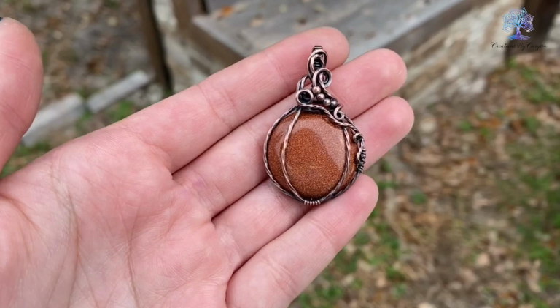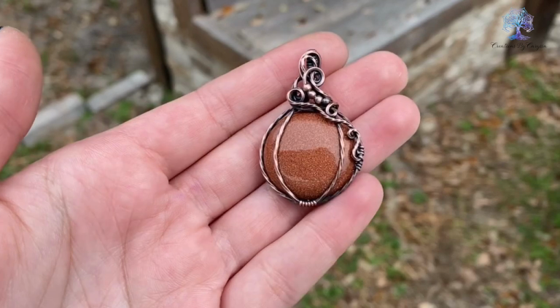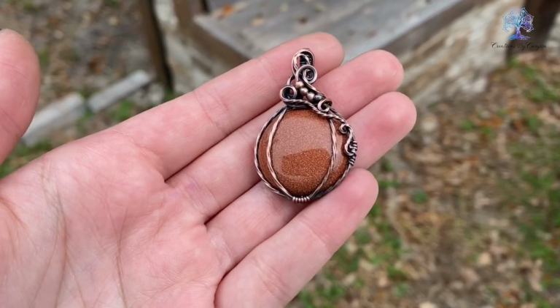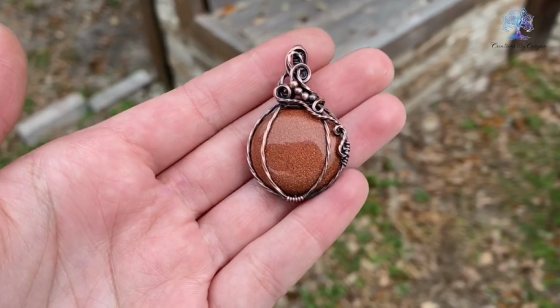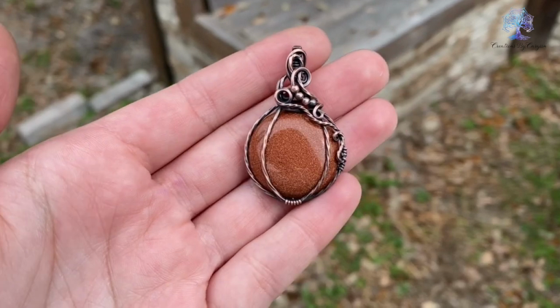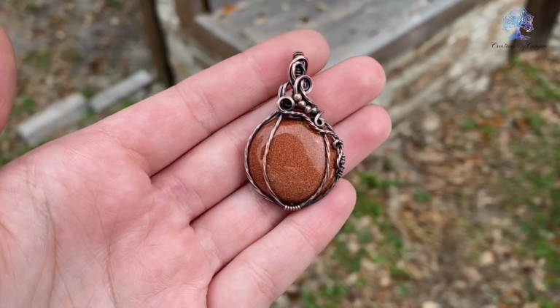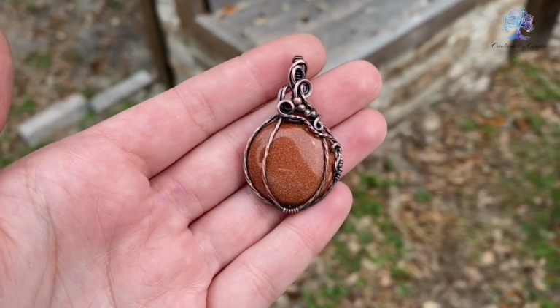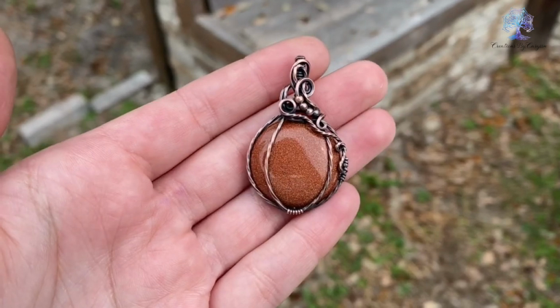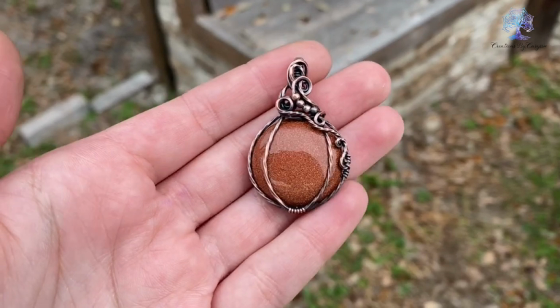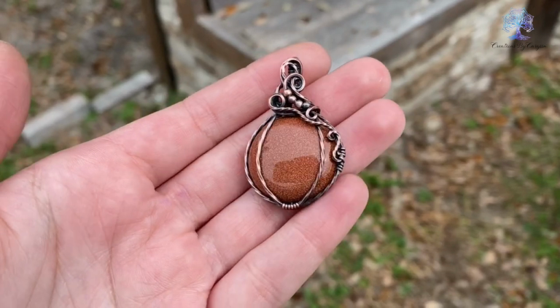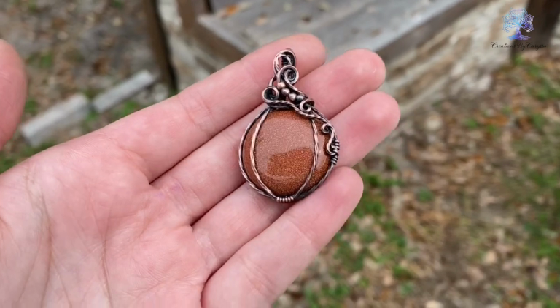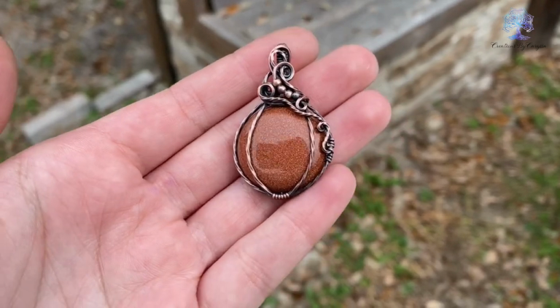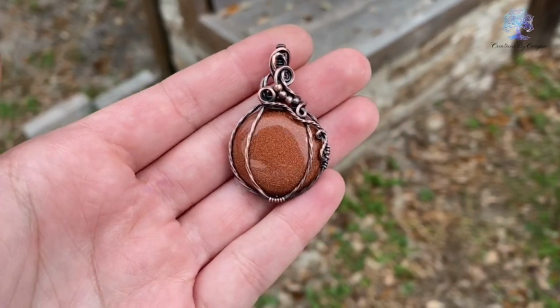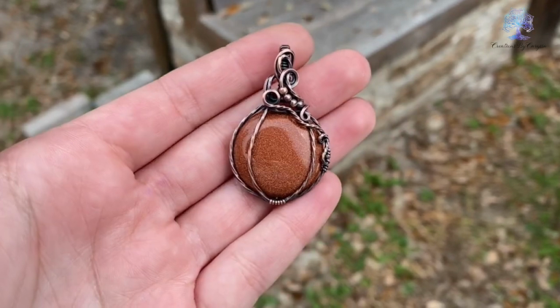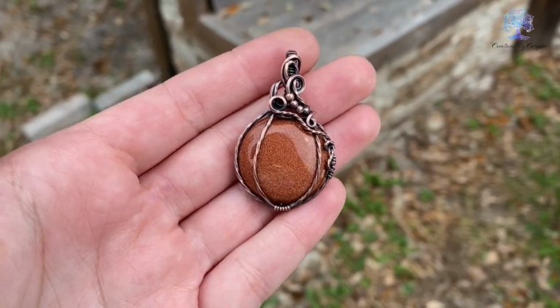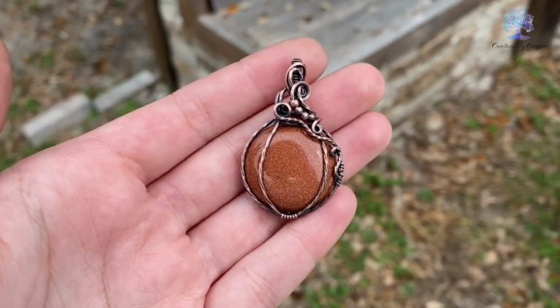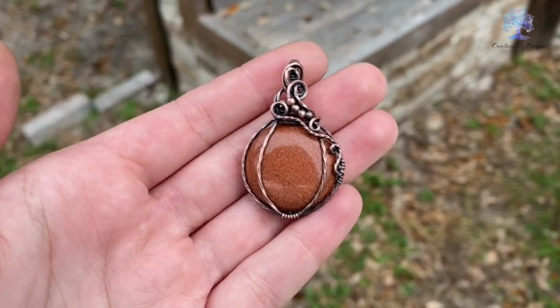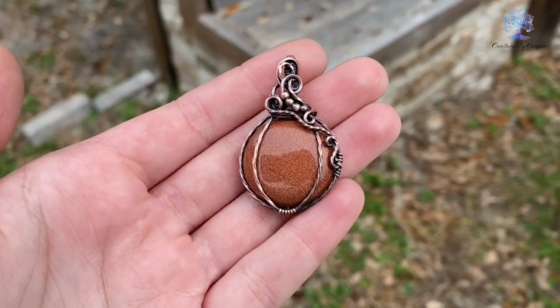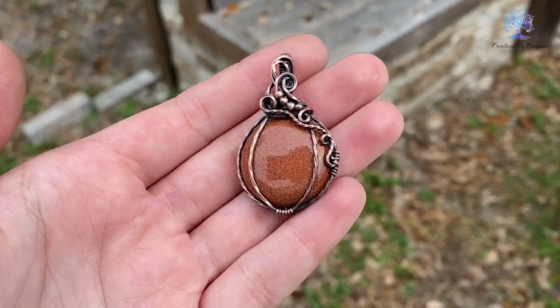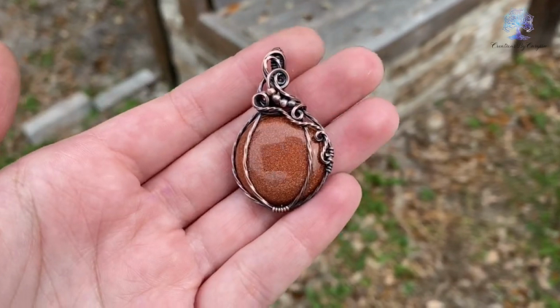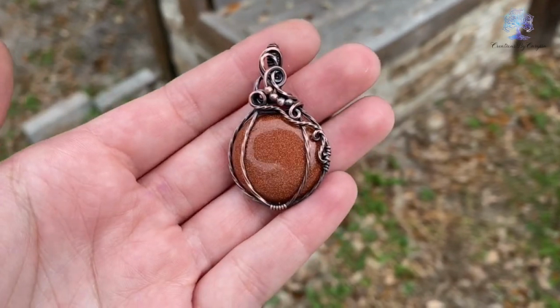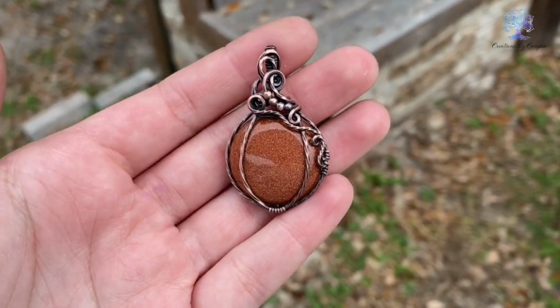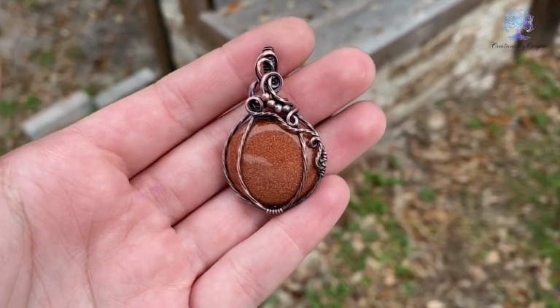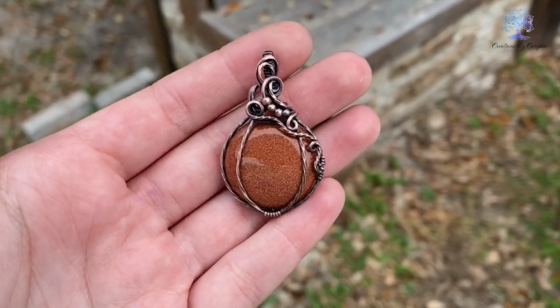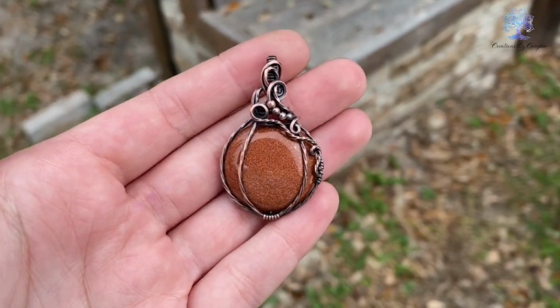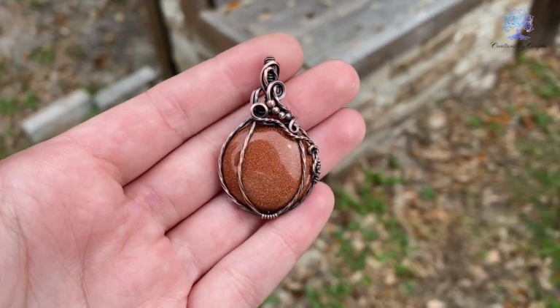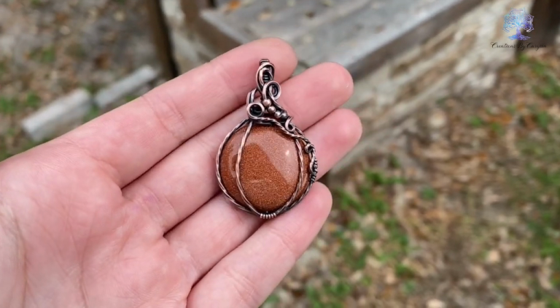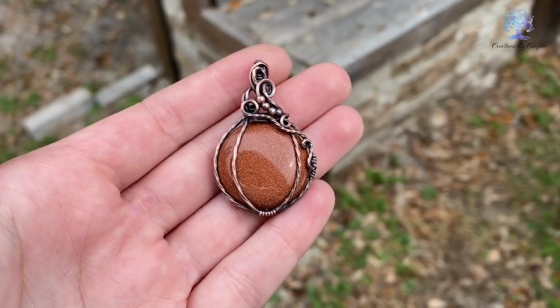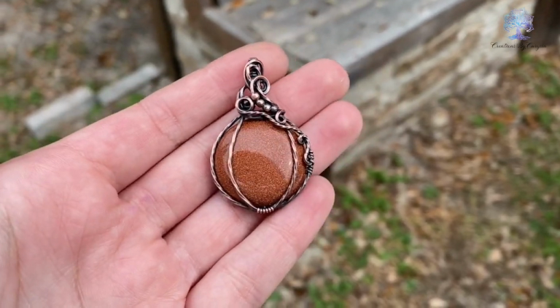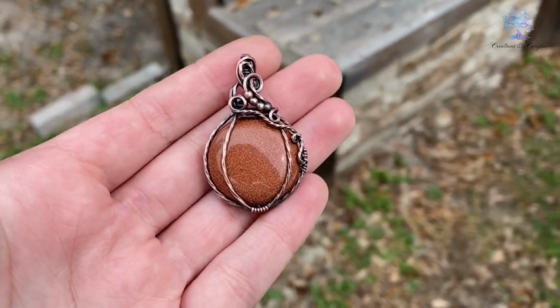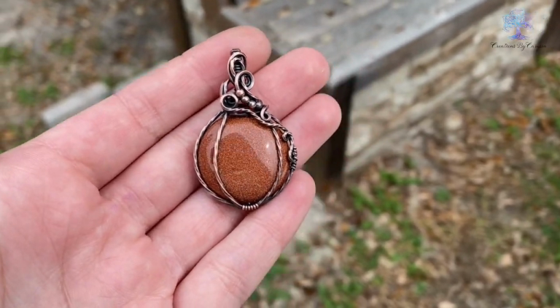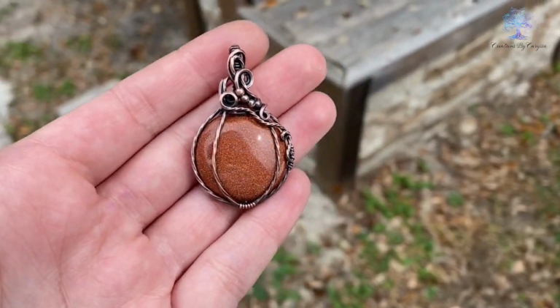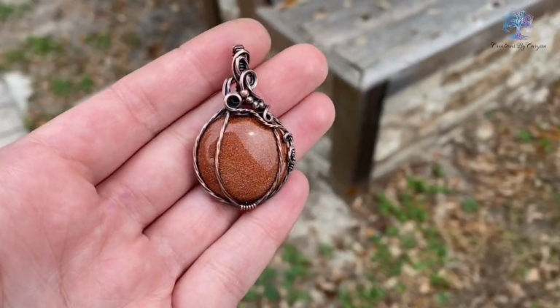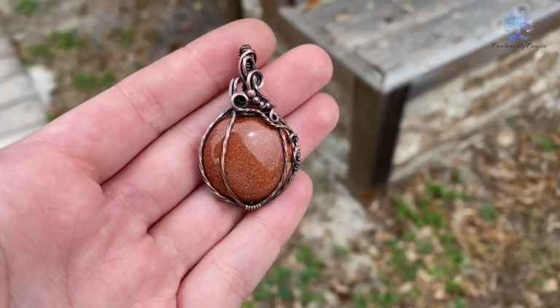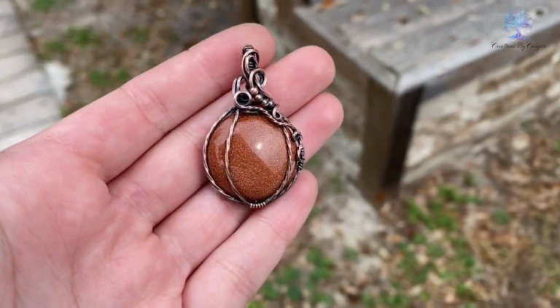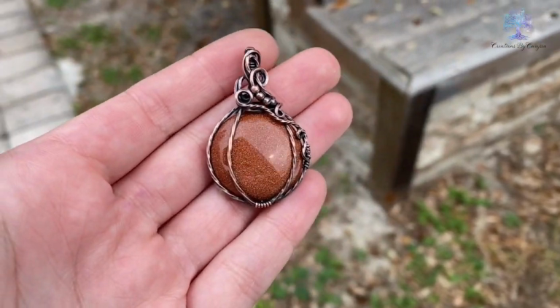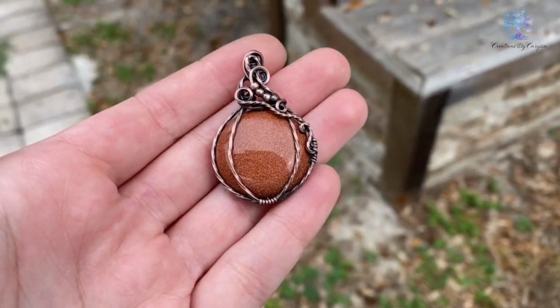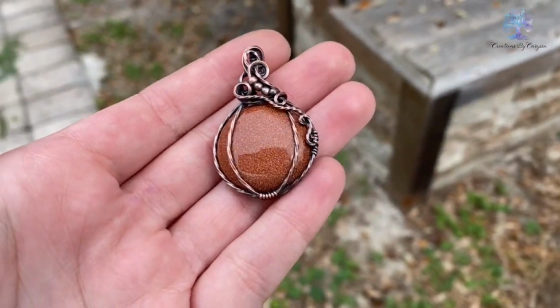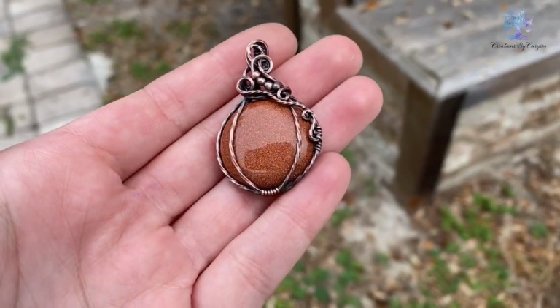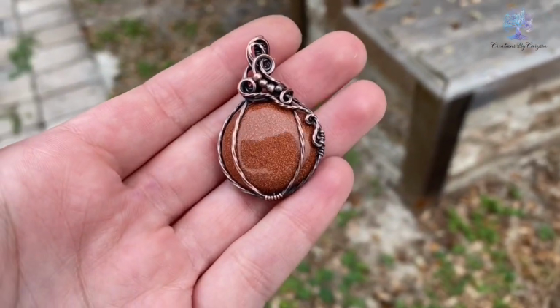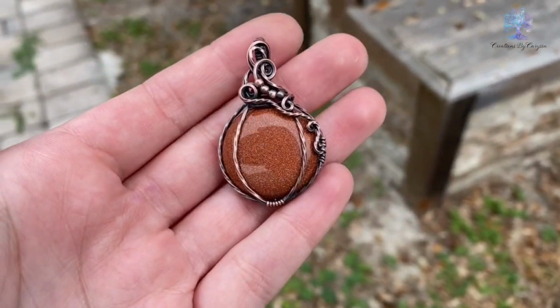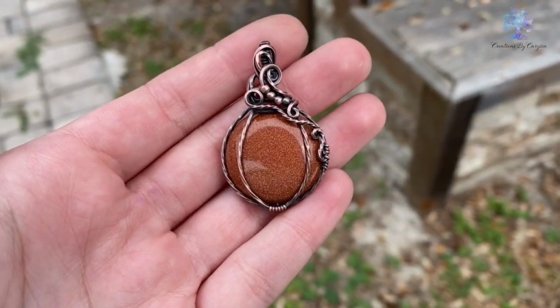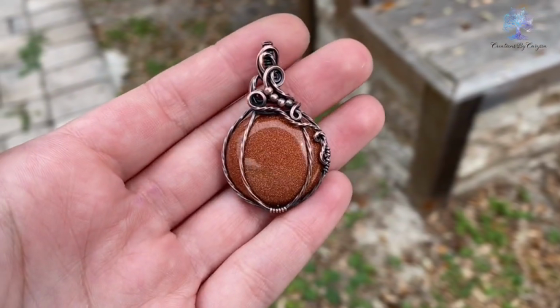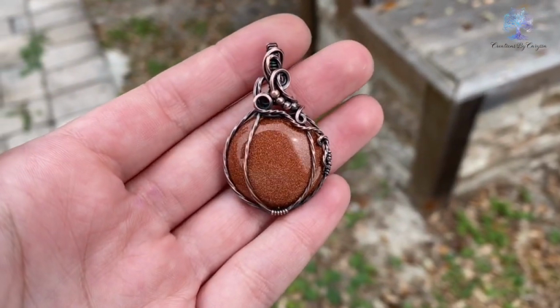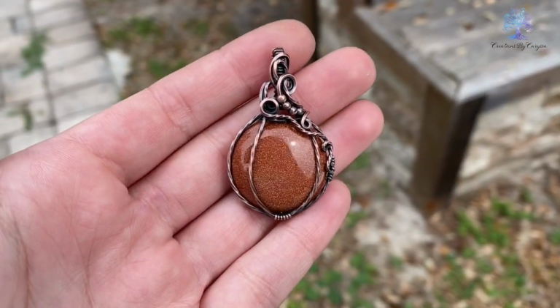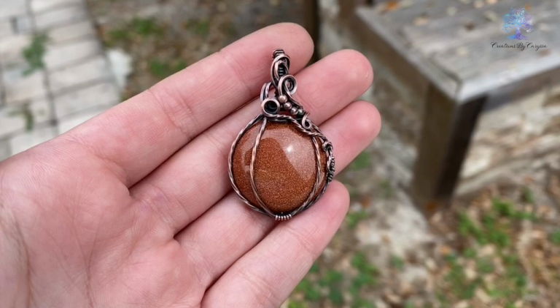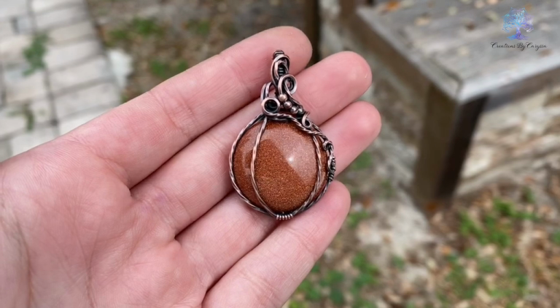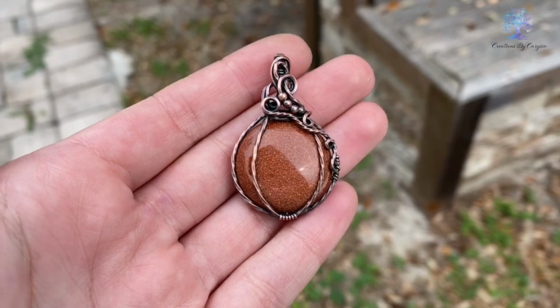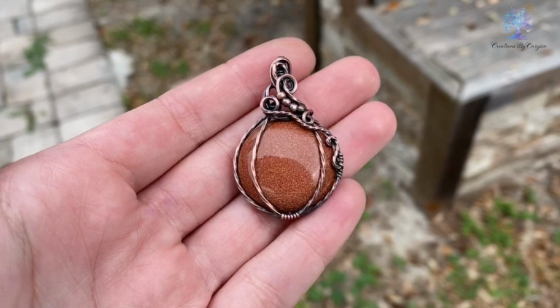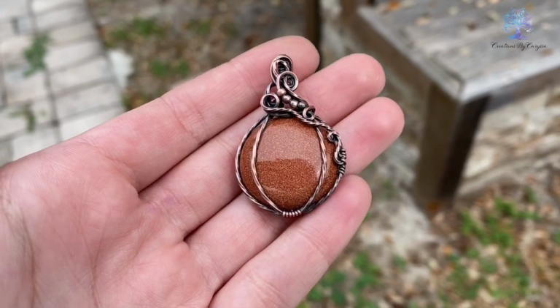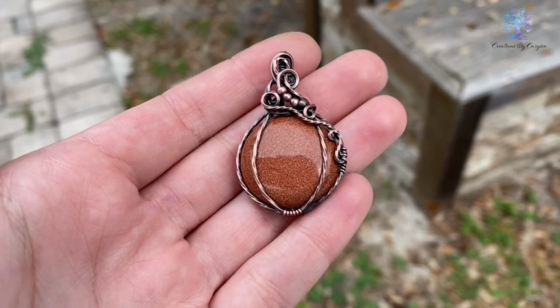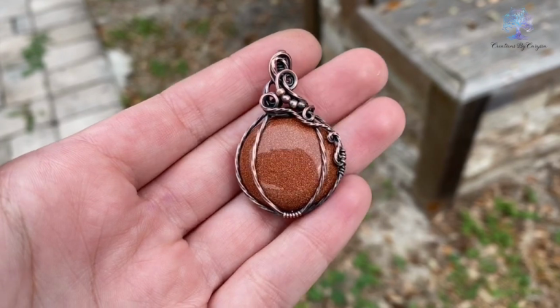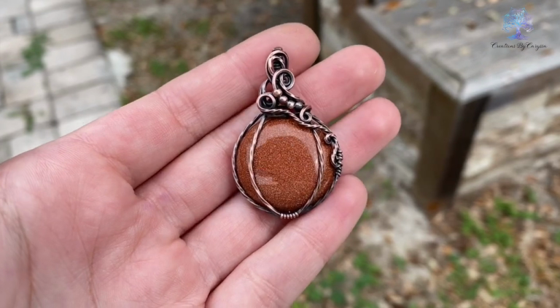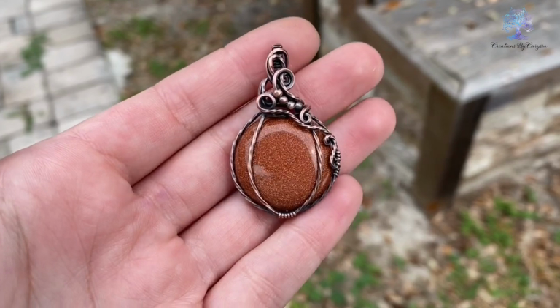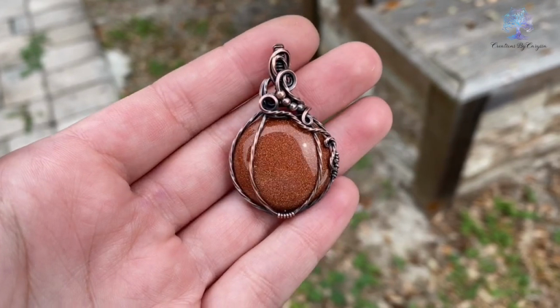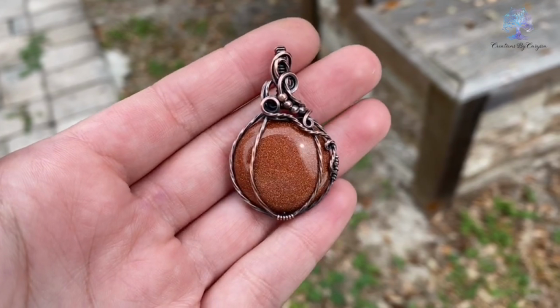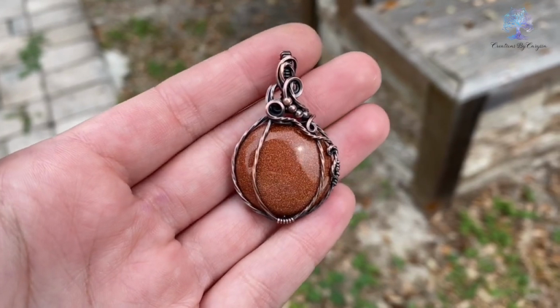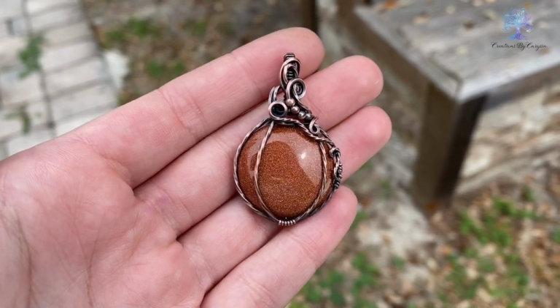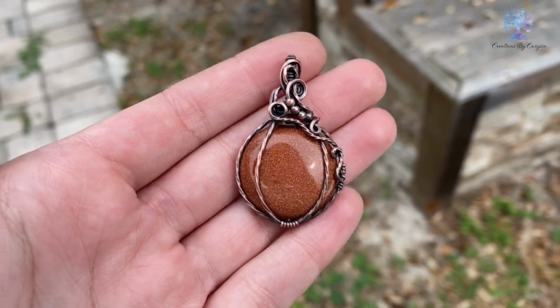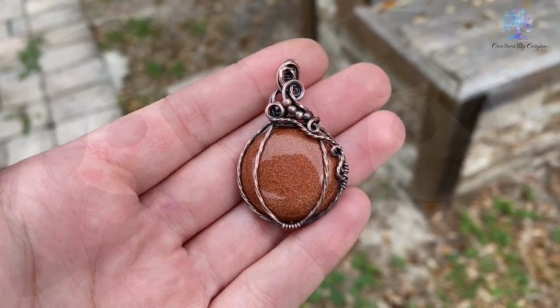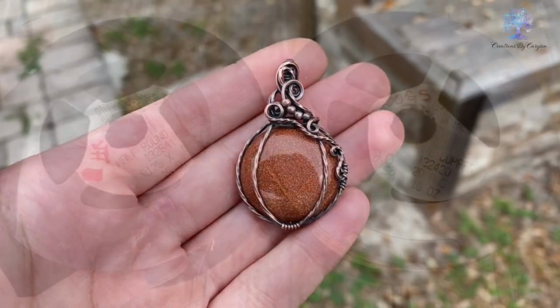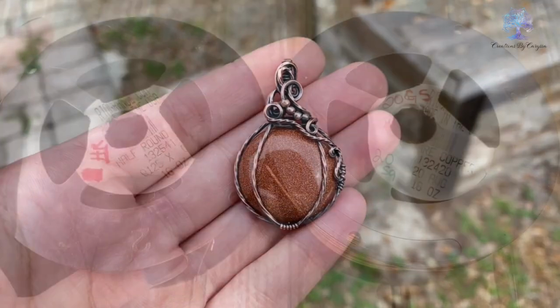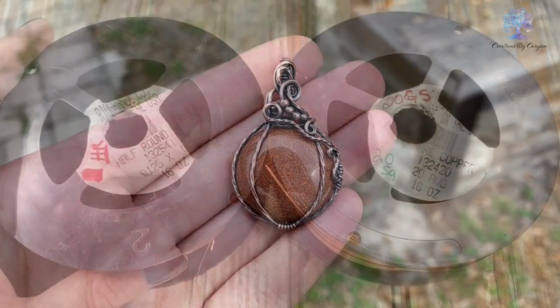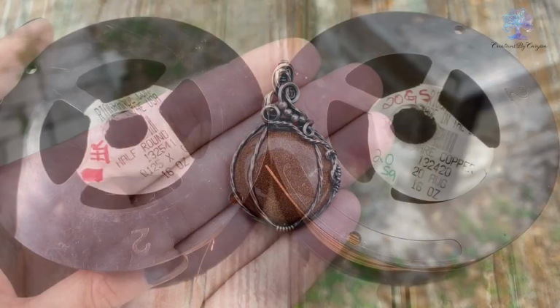Hi friends! Today I'm going to show you how I made this pumpkin pendant, so if you'd like to see how I made it, just keep watching.